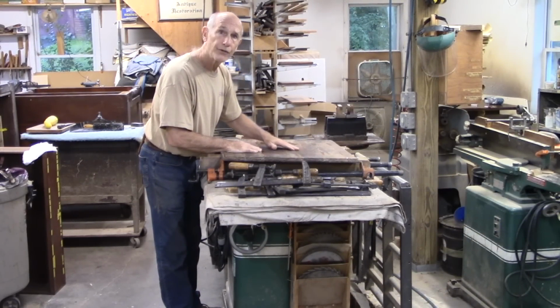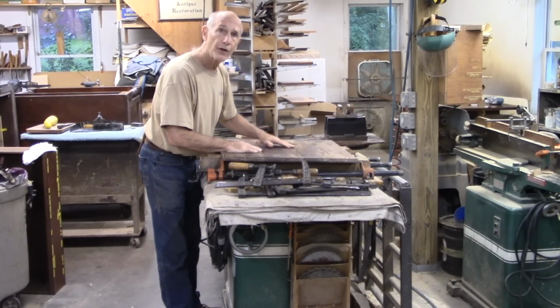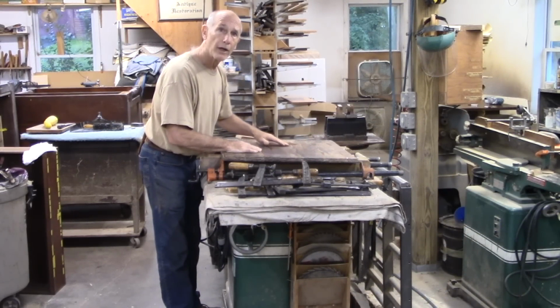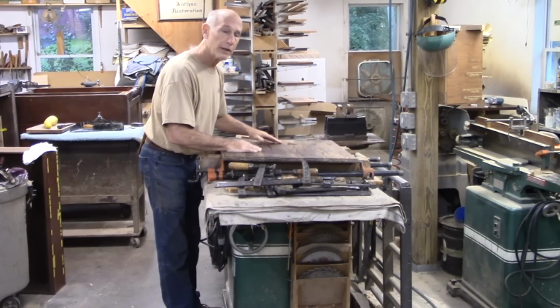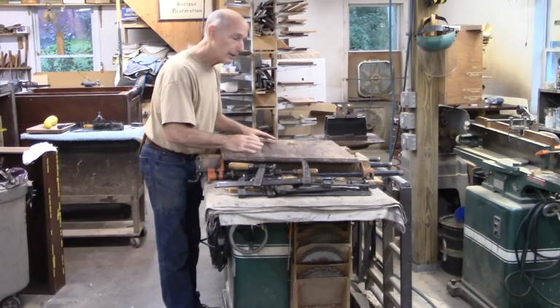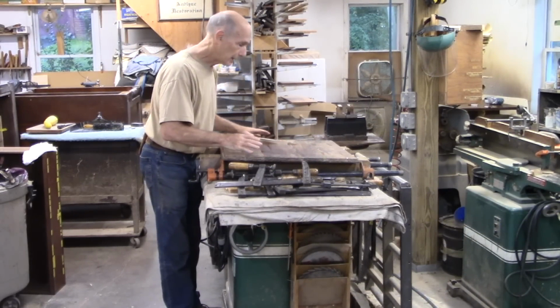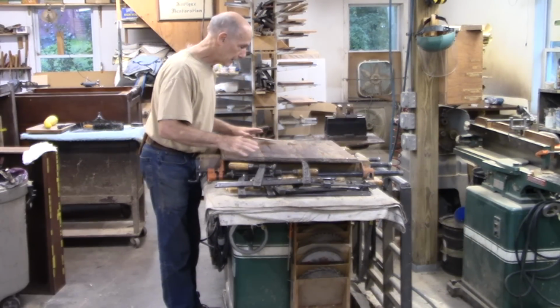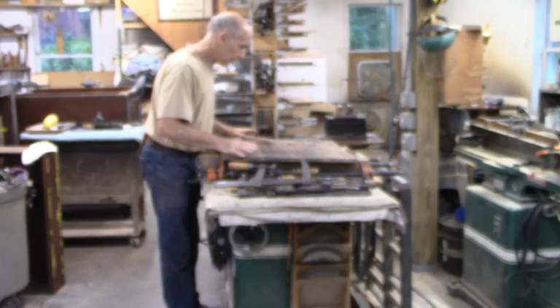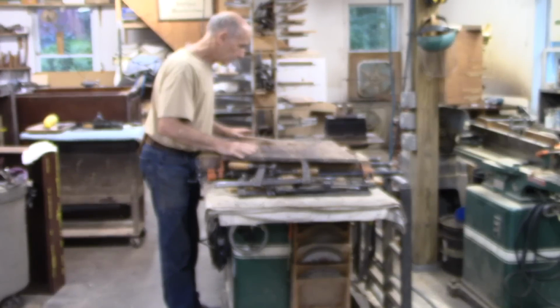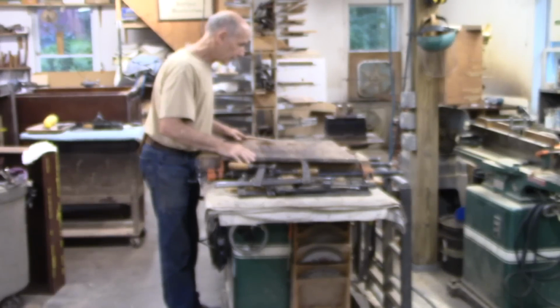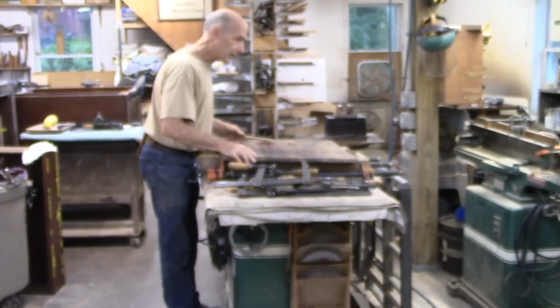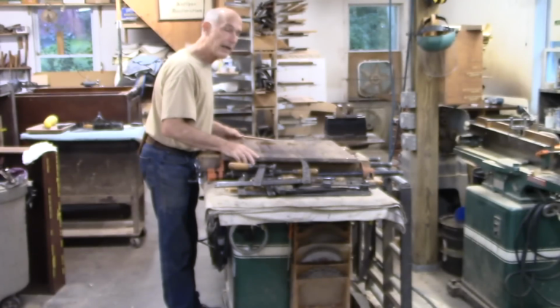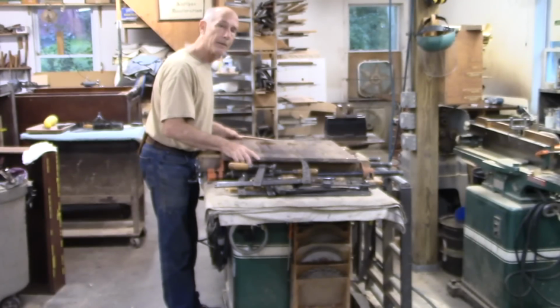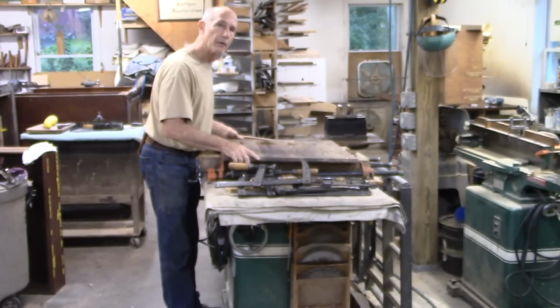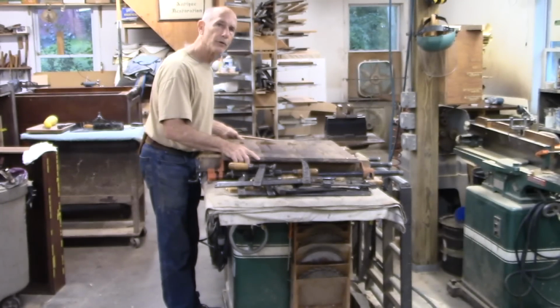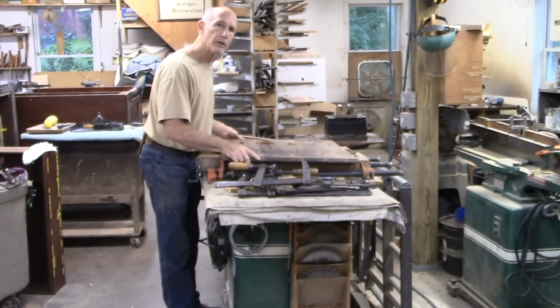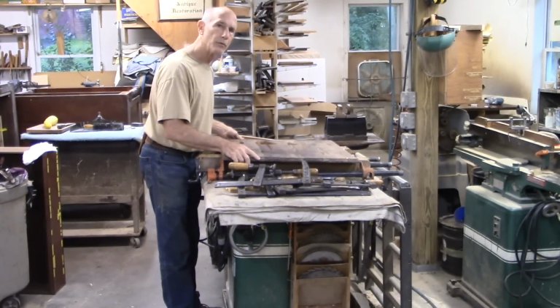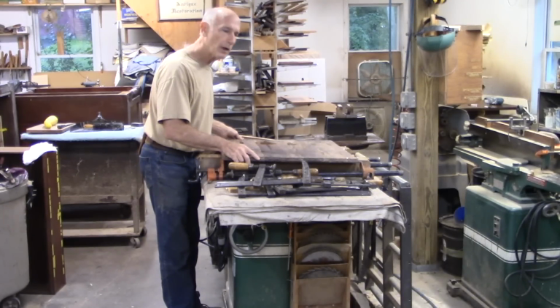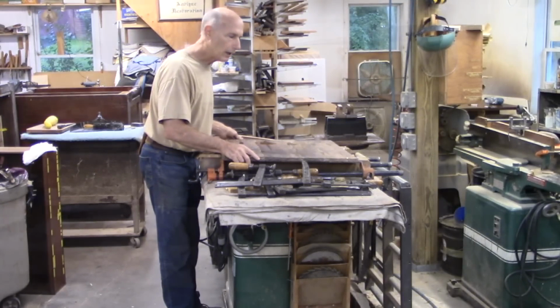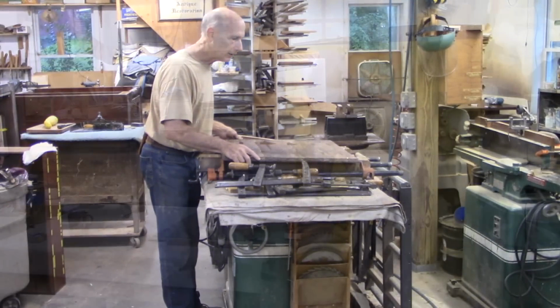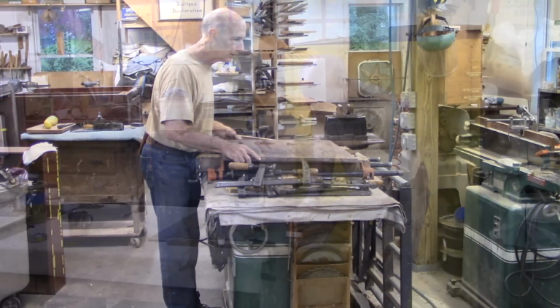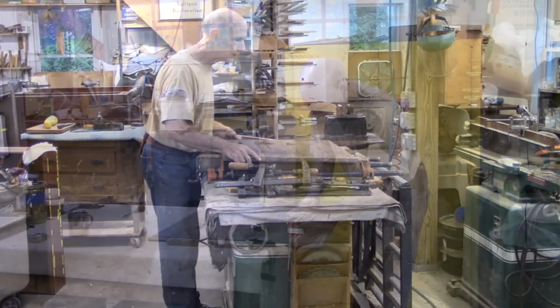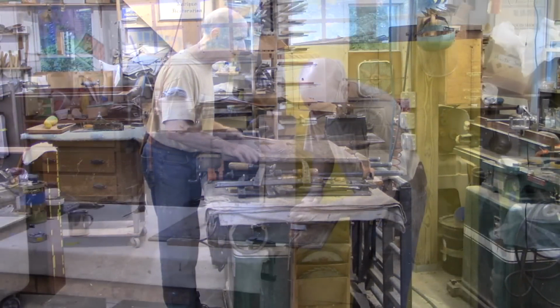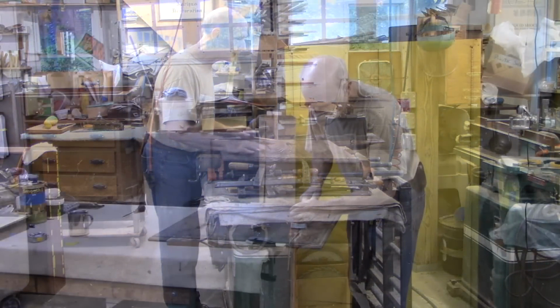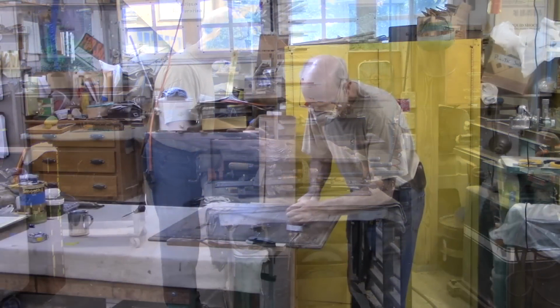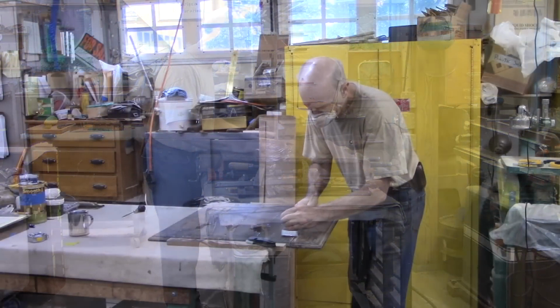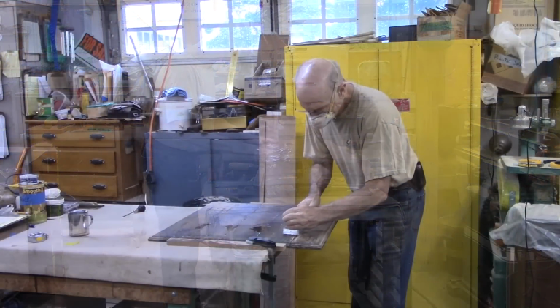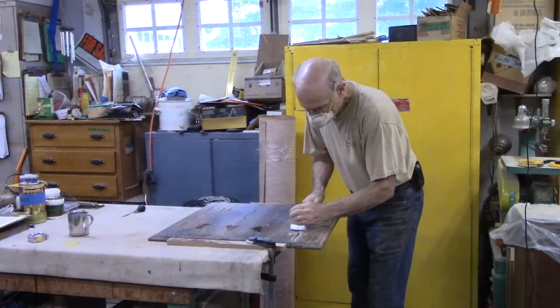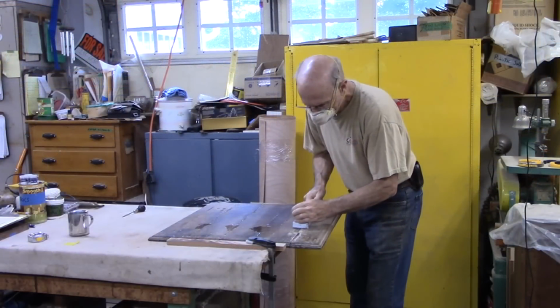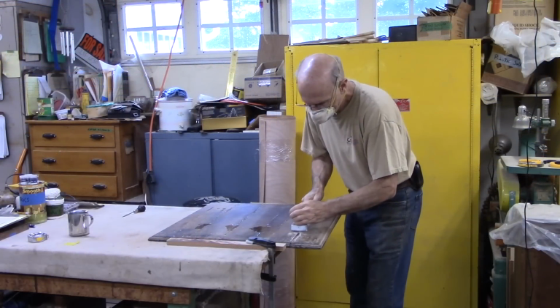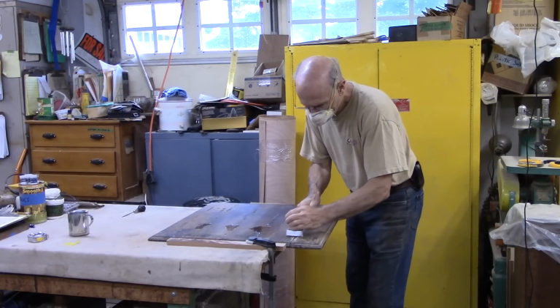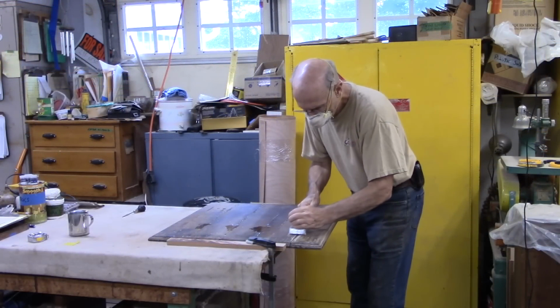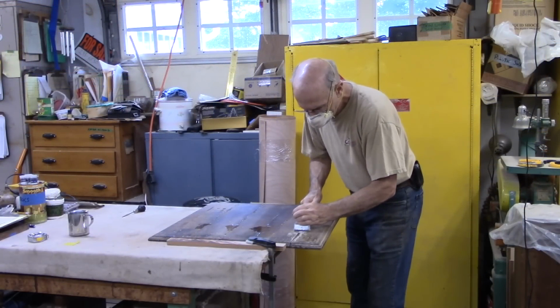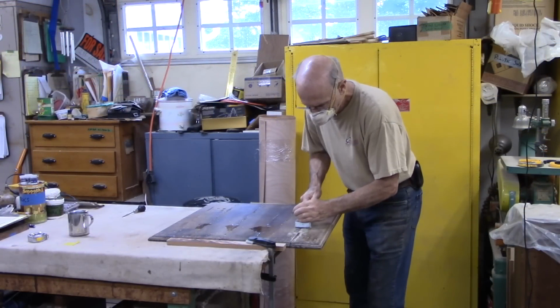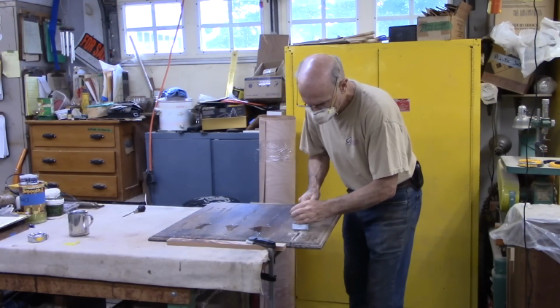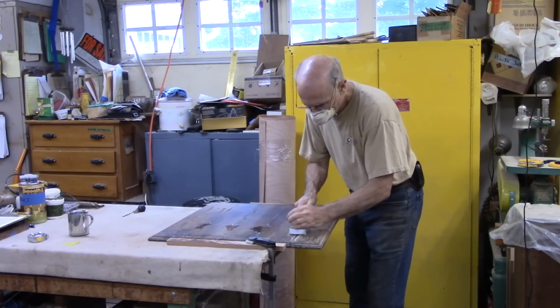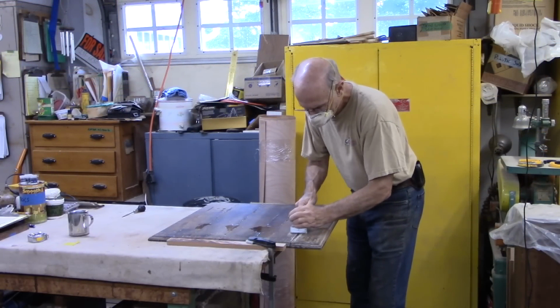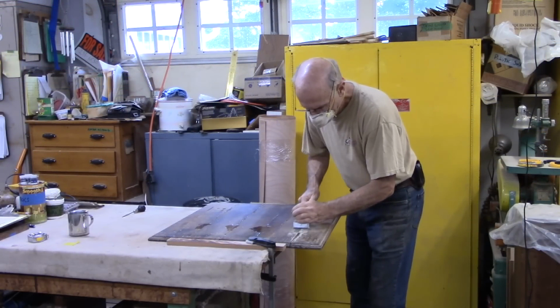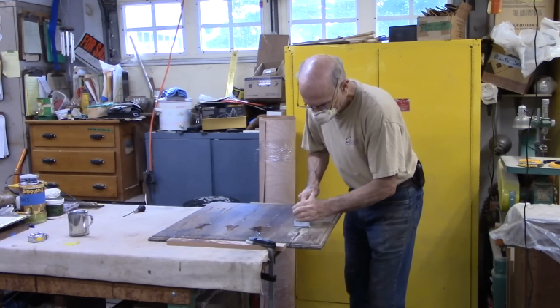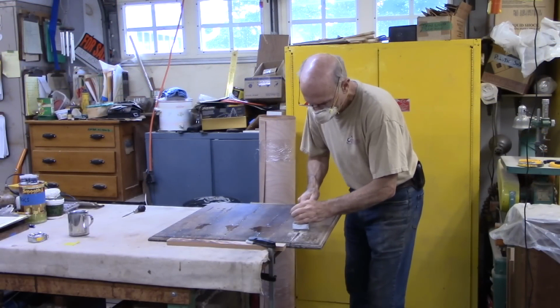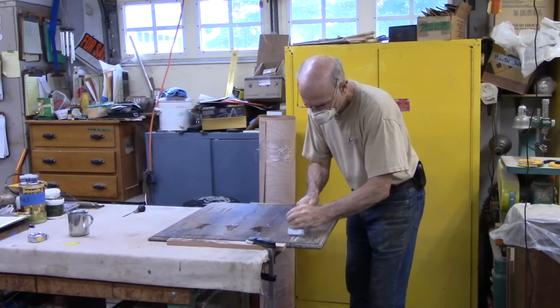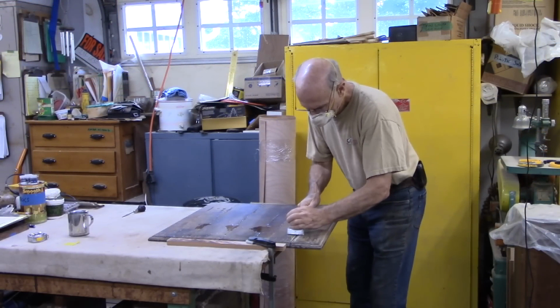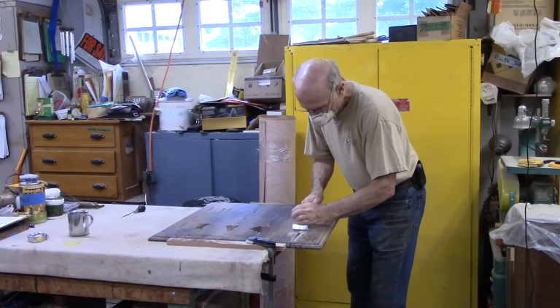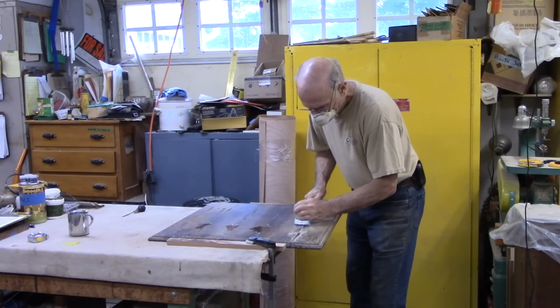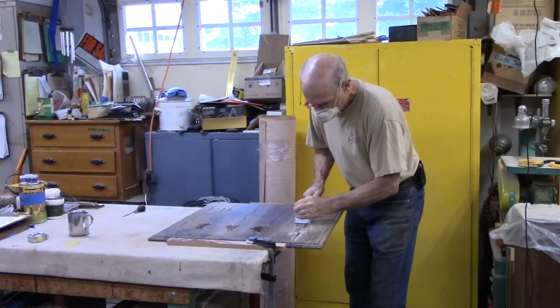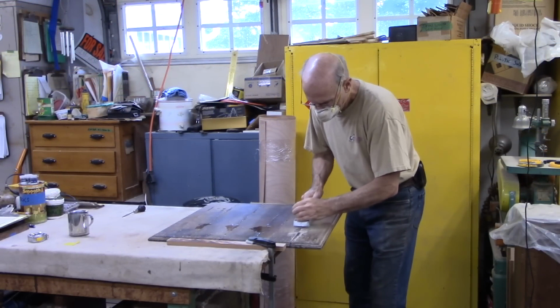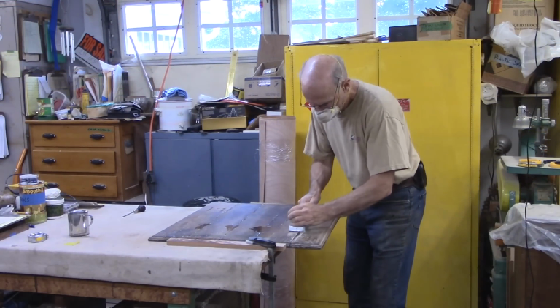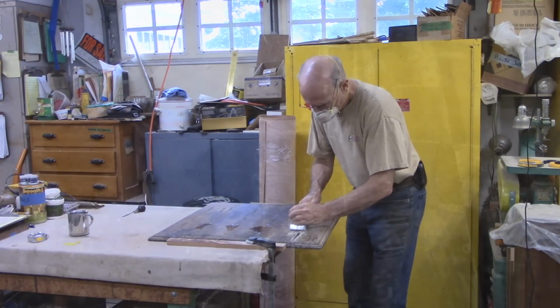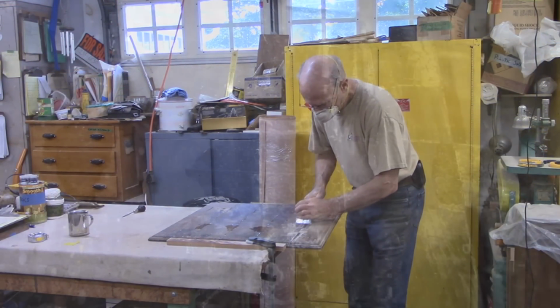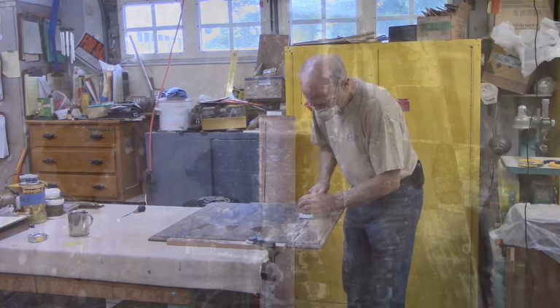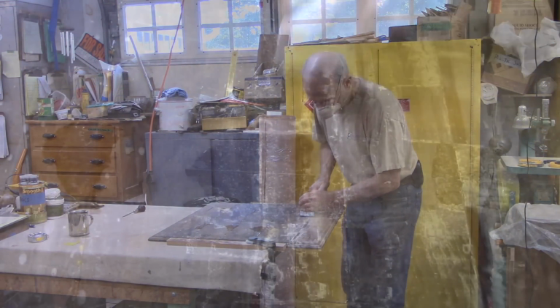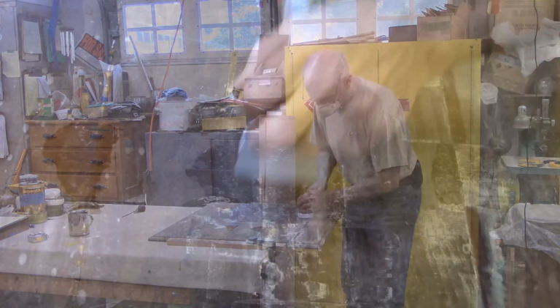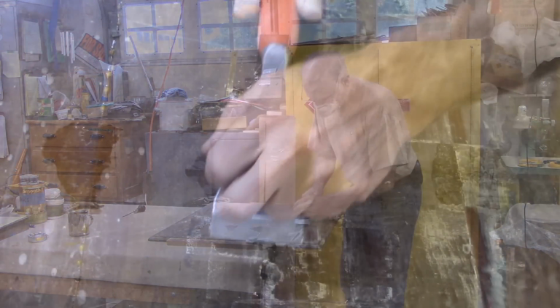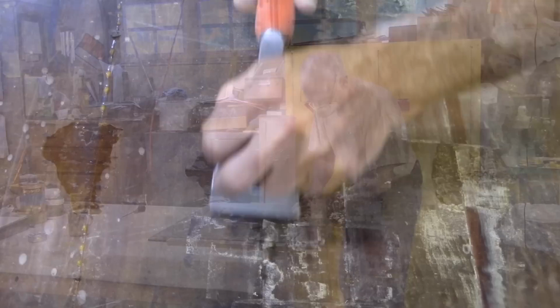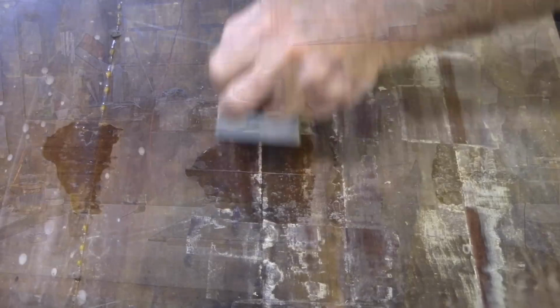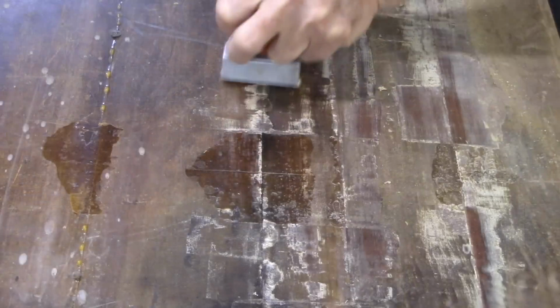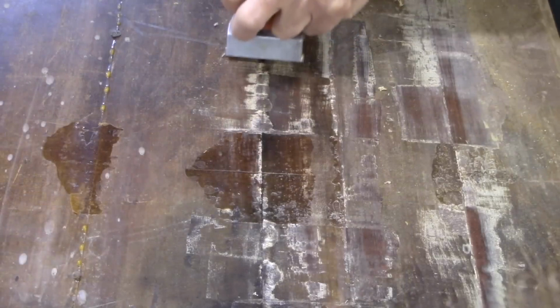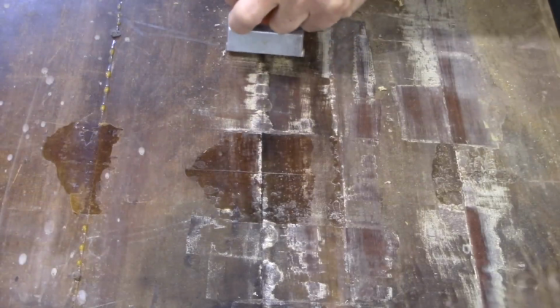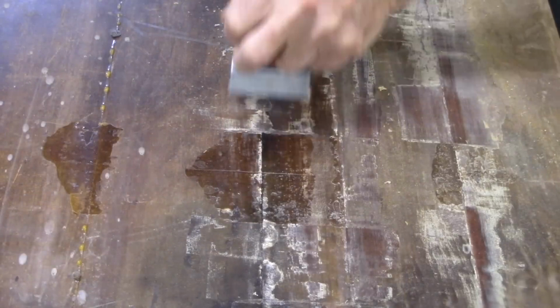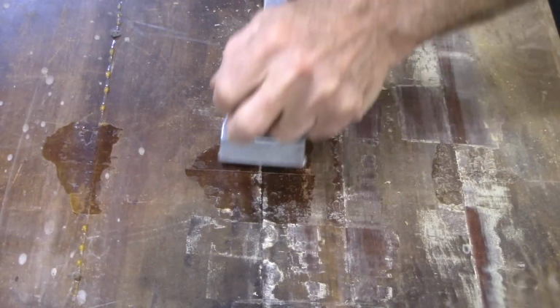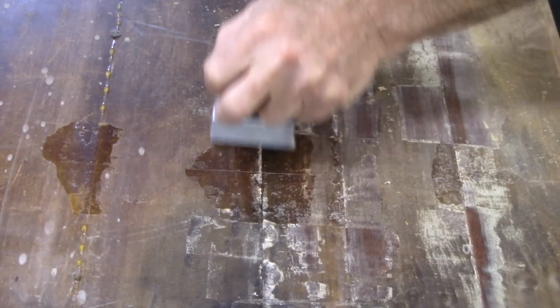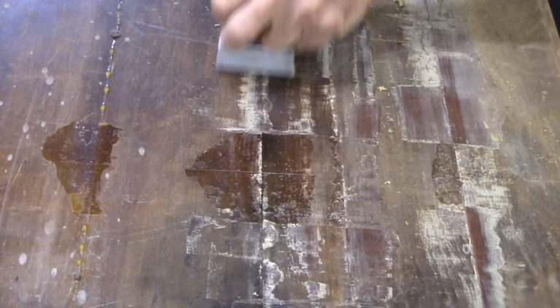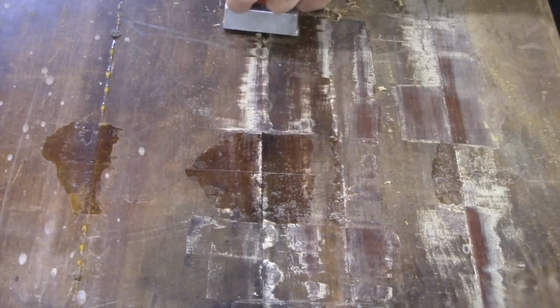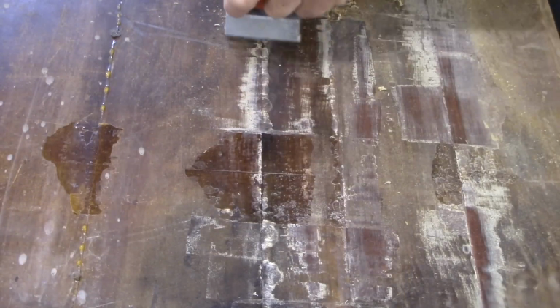This came out really well, especially considering the kind of frantic glue-up yesterday.